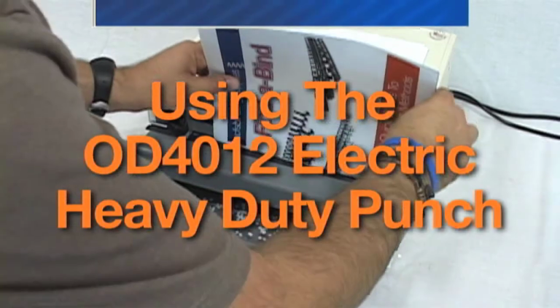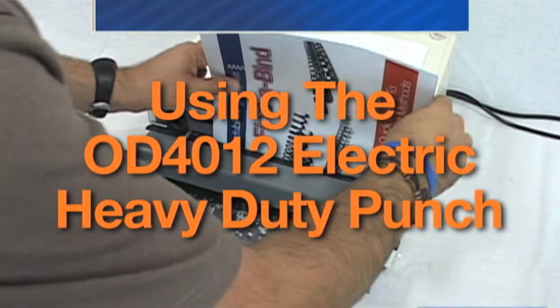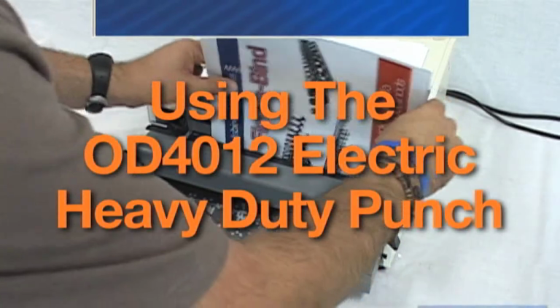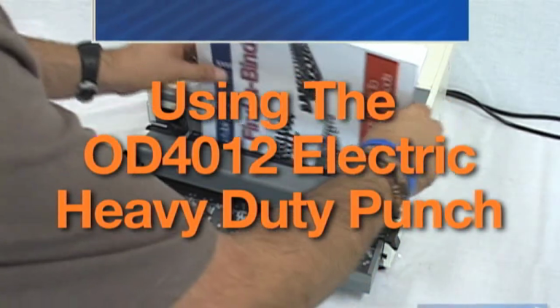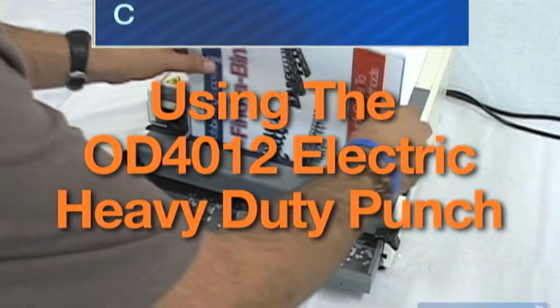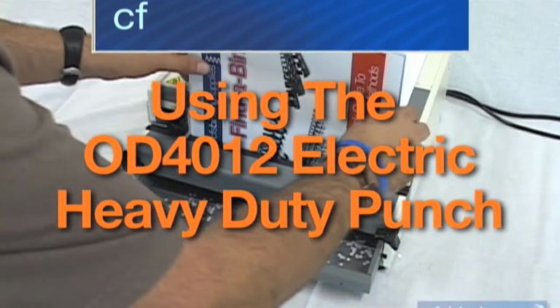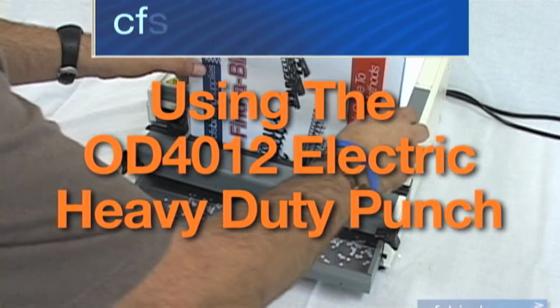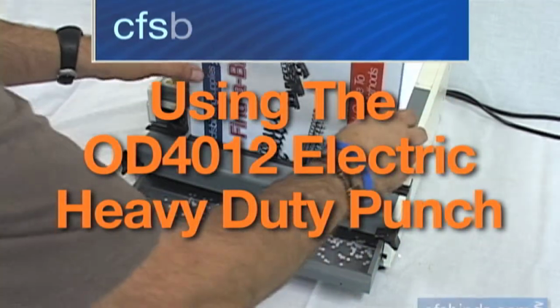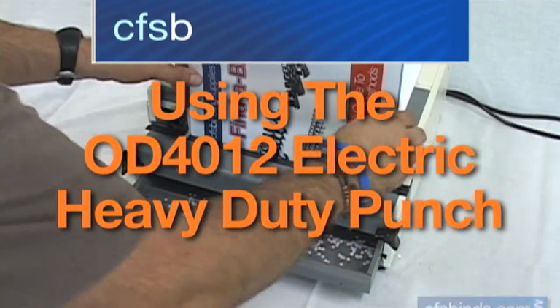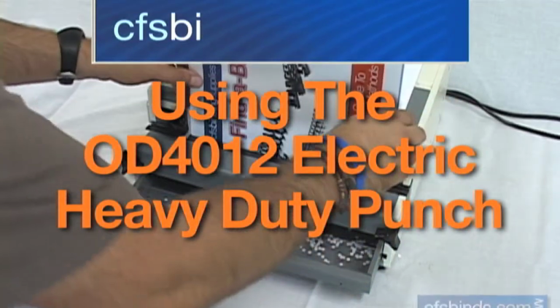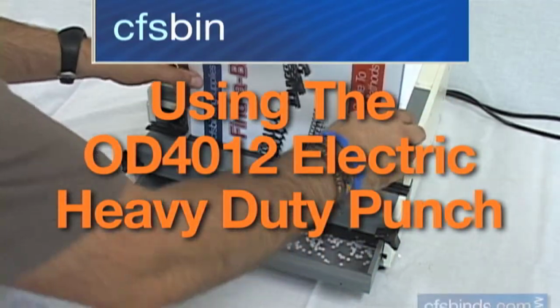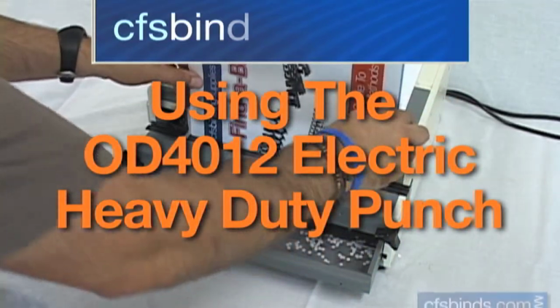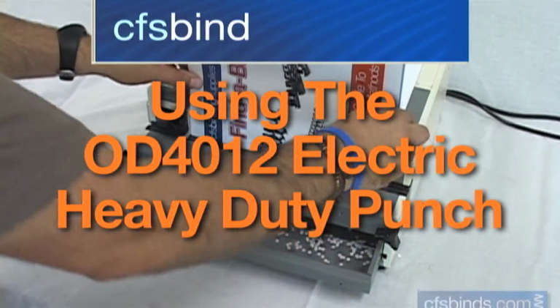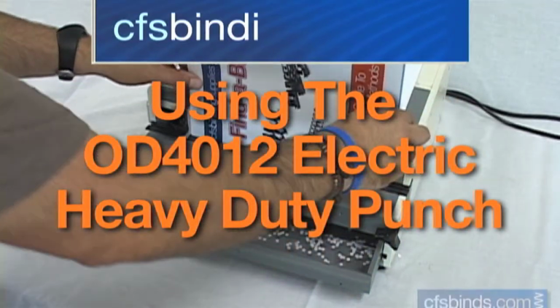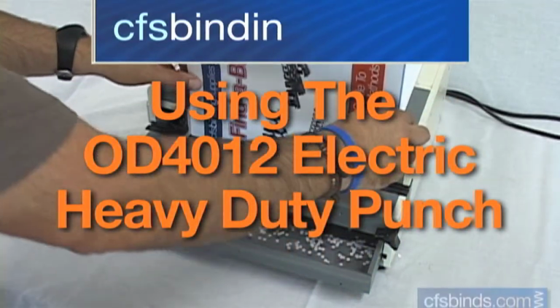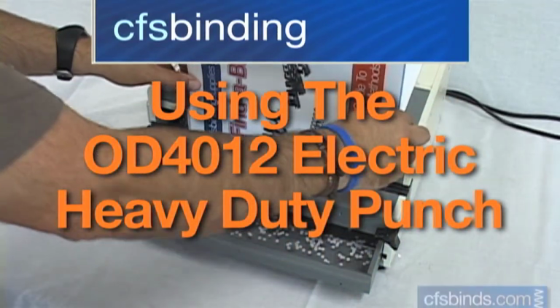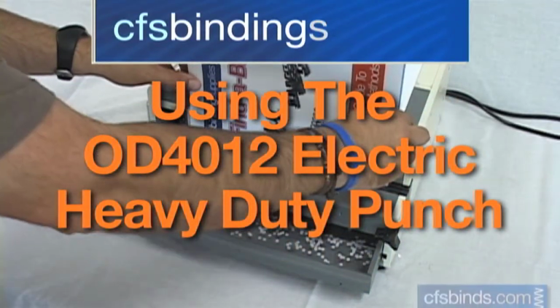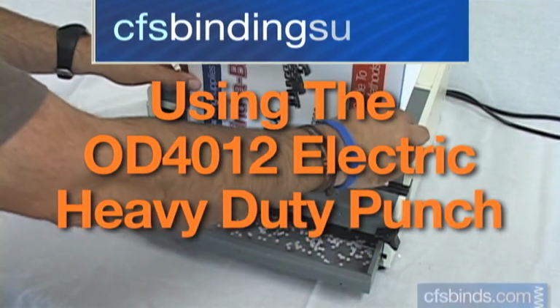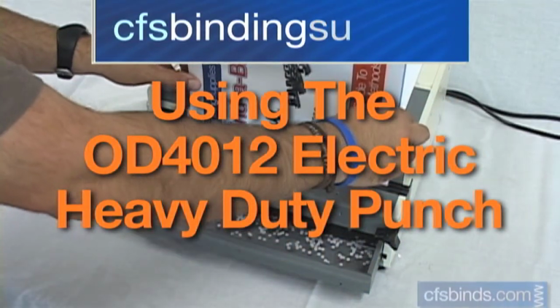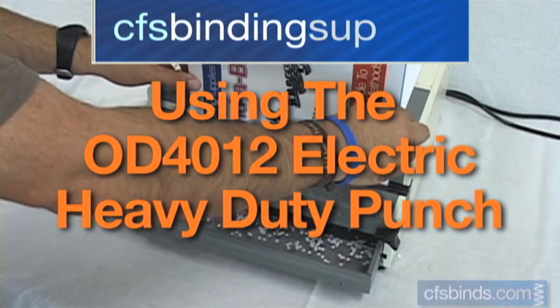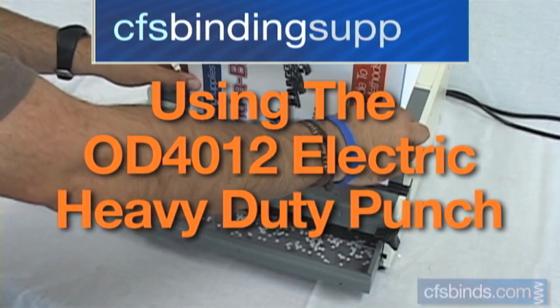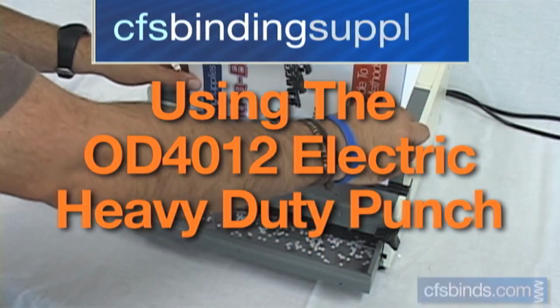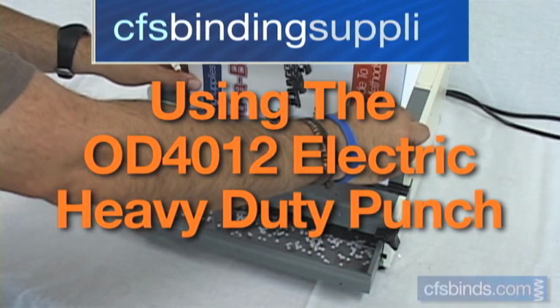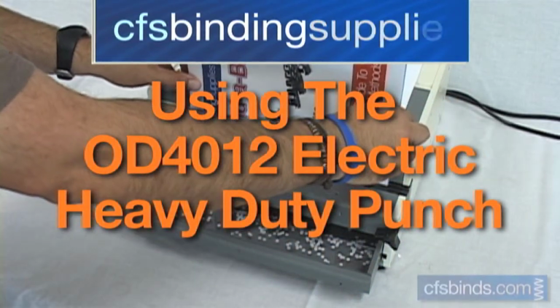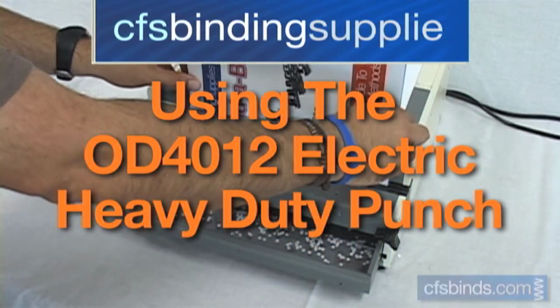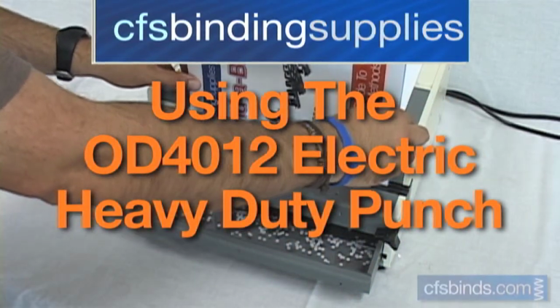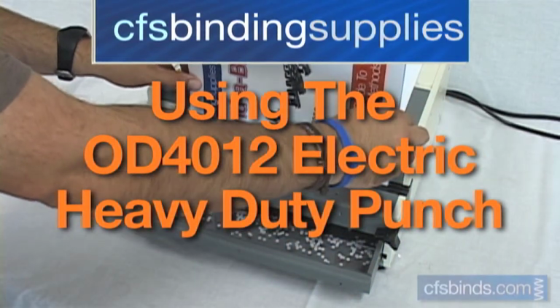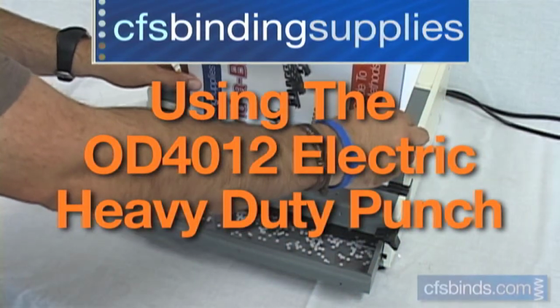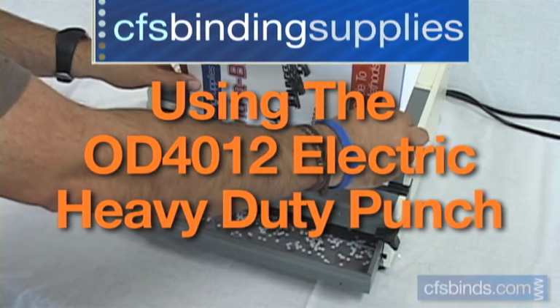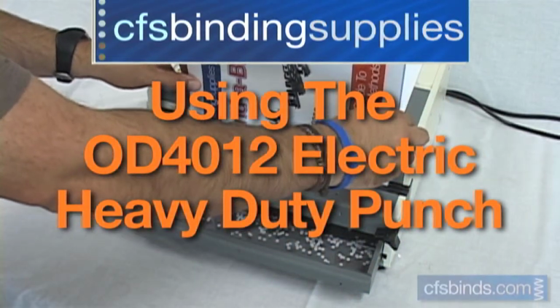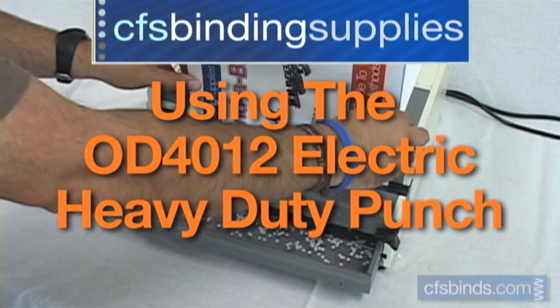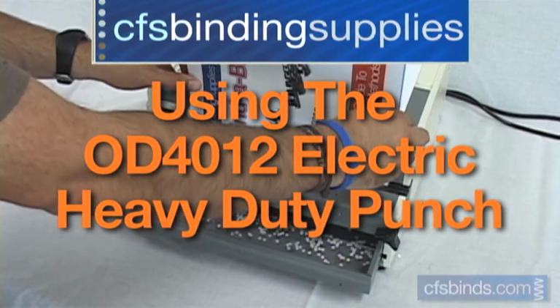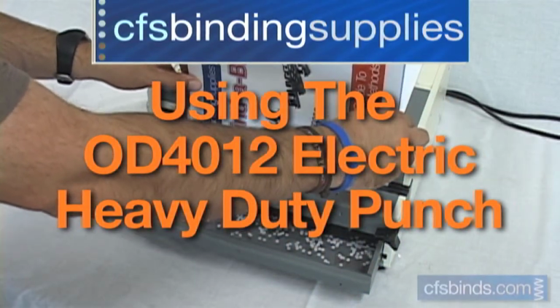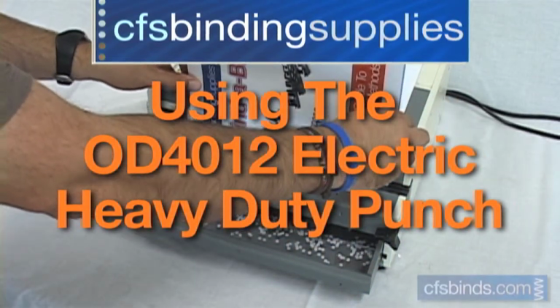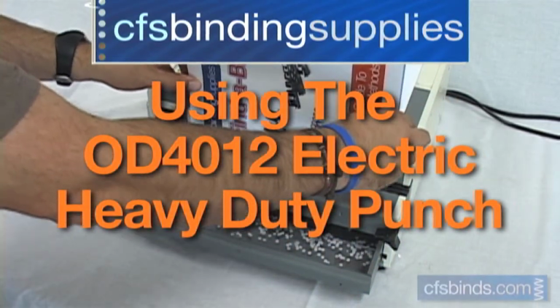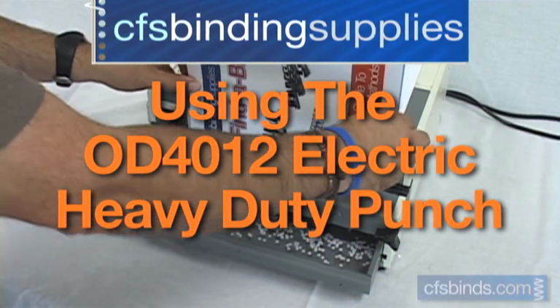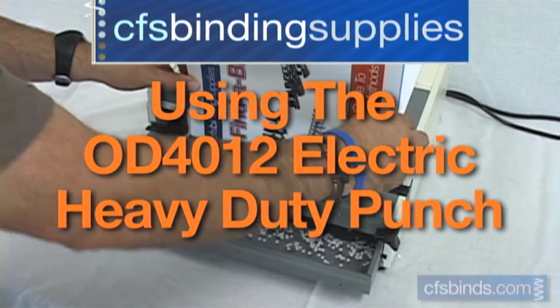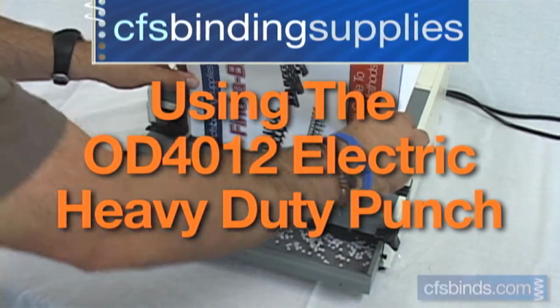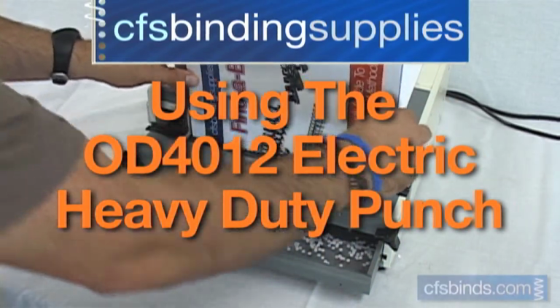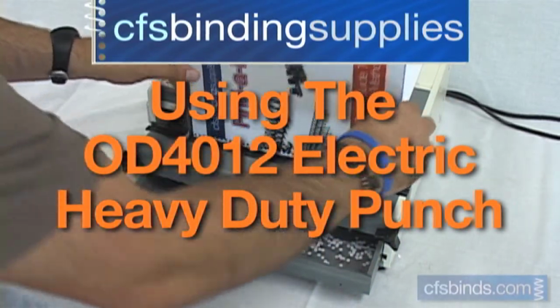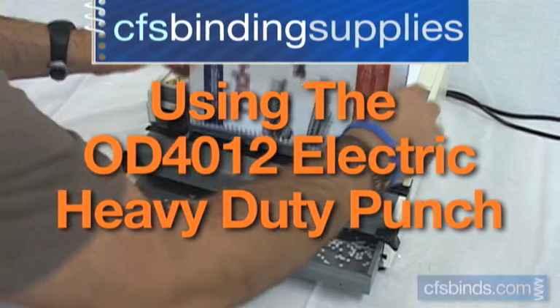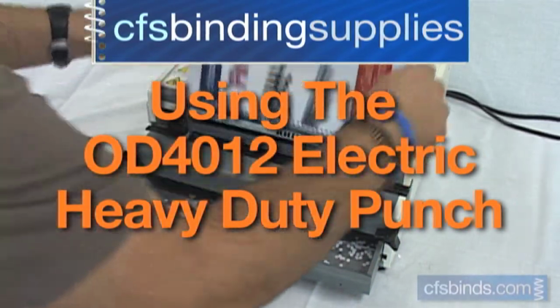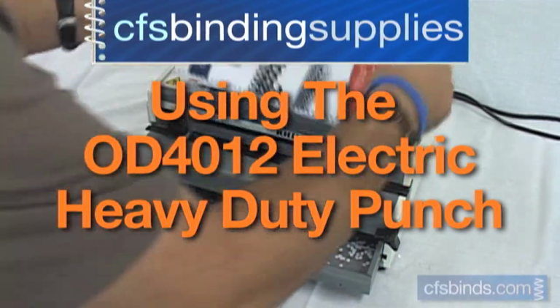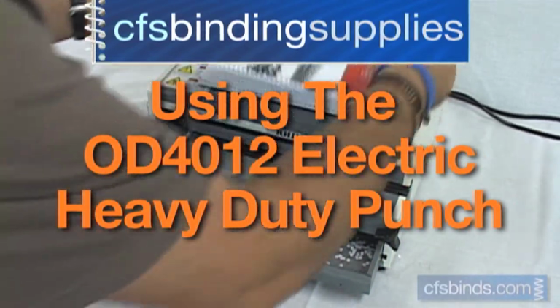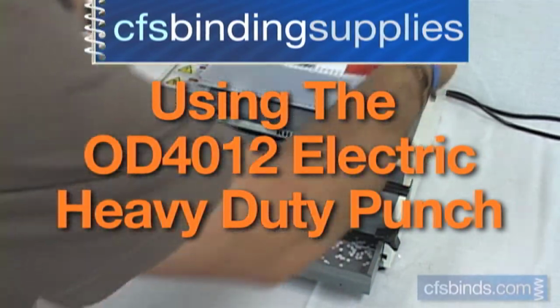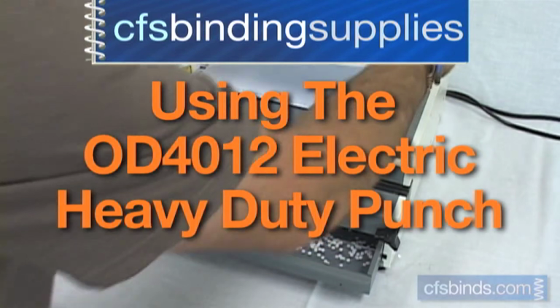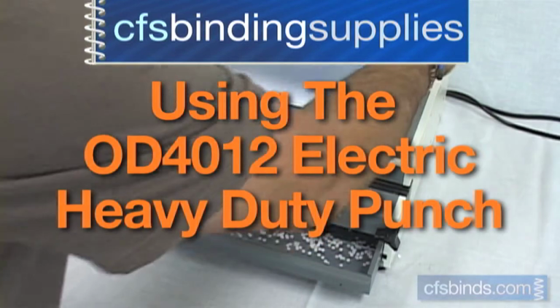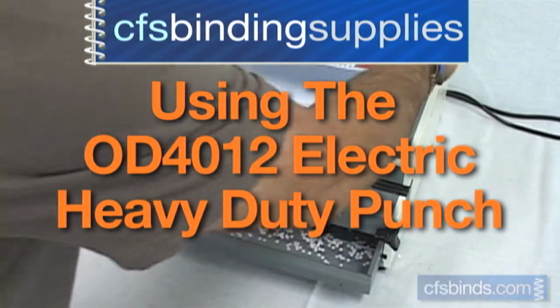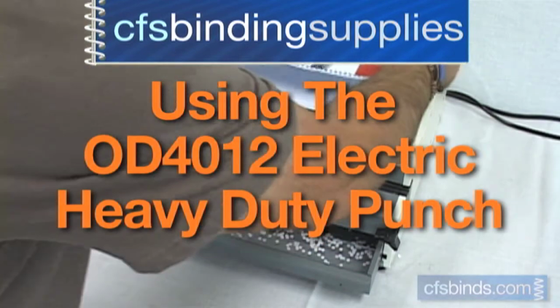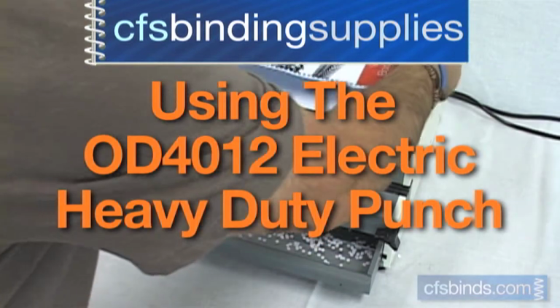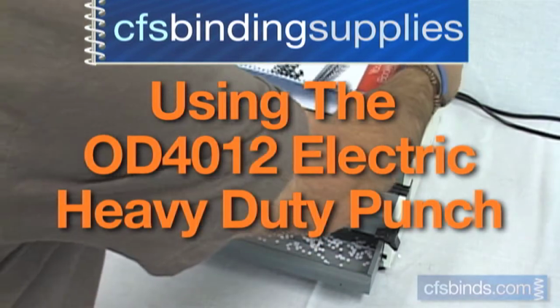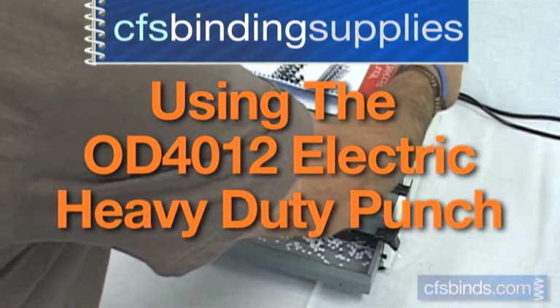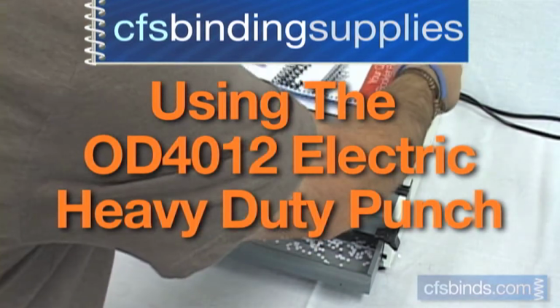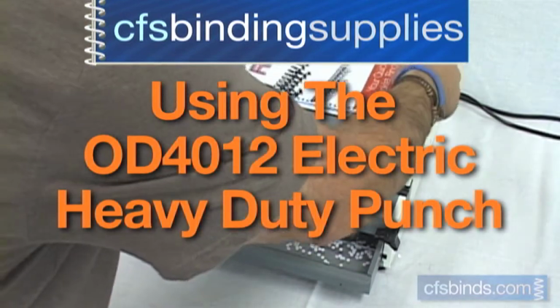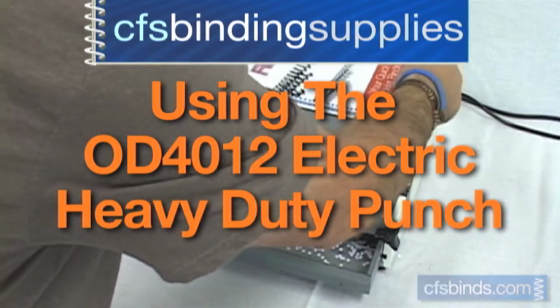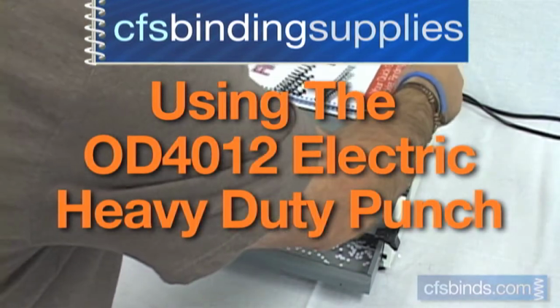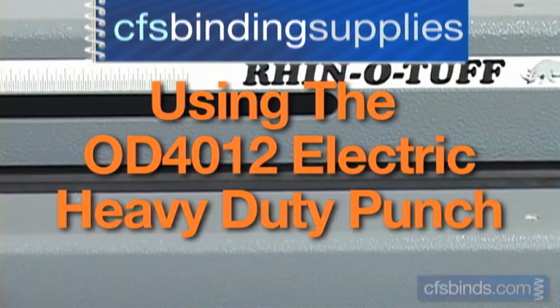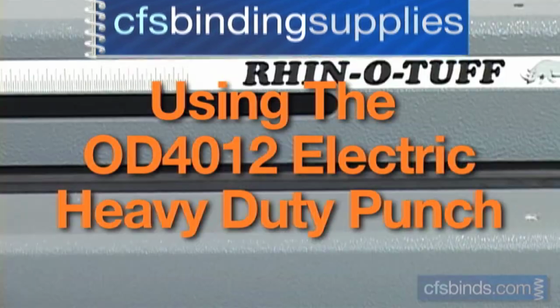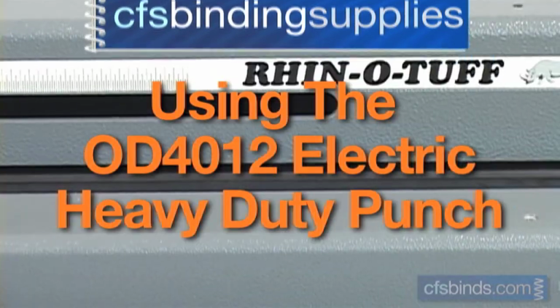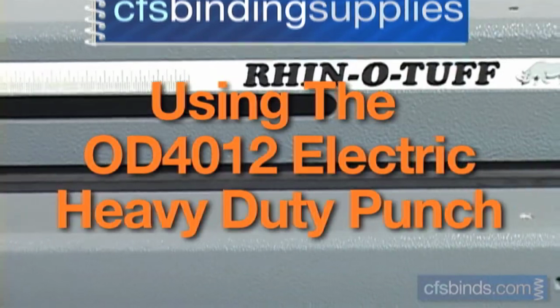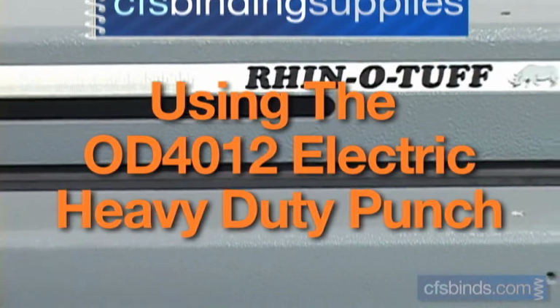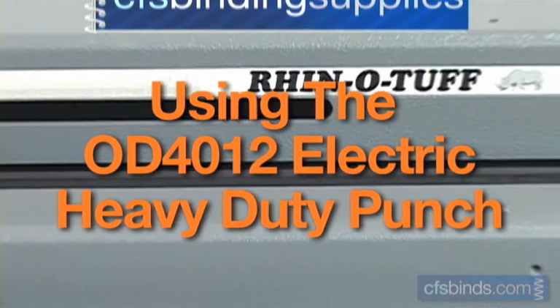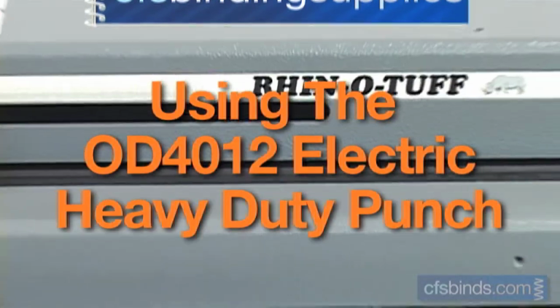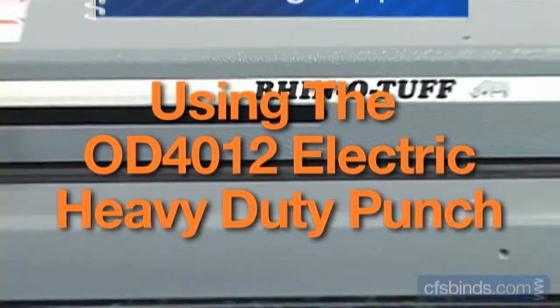Welcome to the PDI RhinoTuff OD4012 Electric Heavy Duty Punch Tutorial, brought to you by CFS.